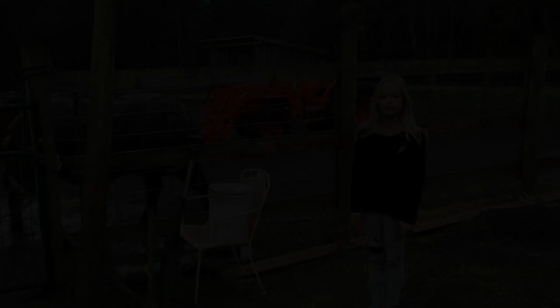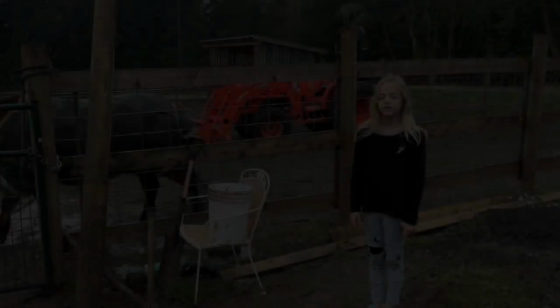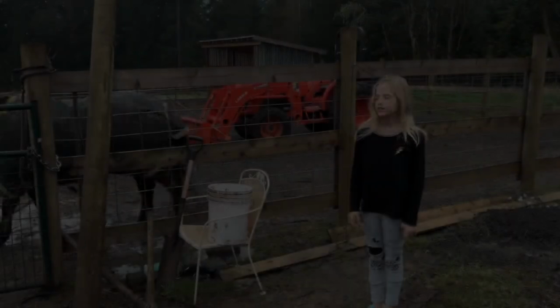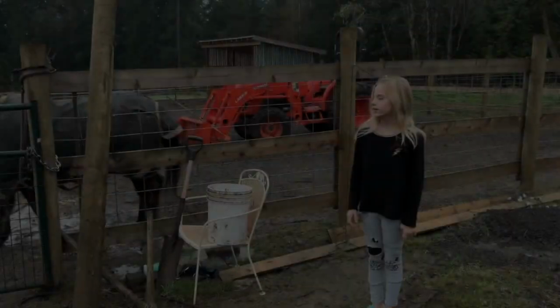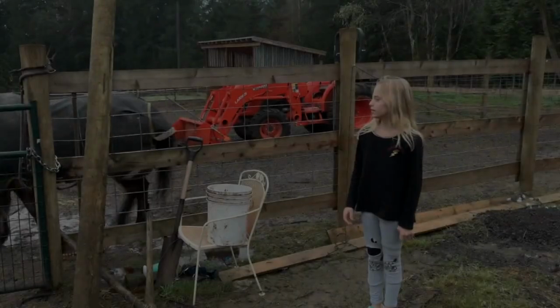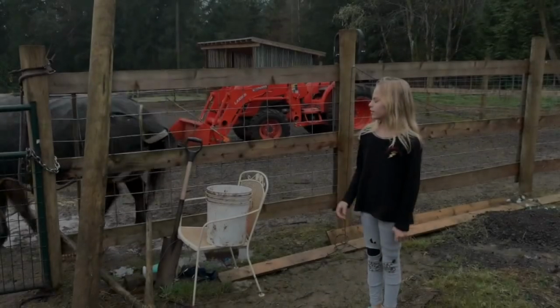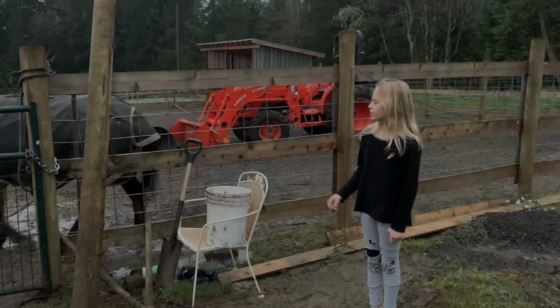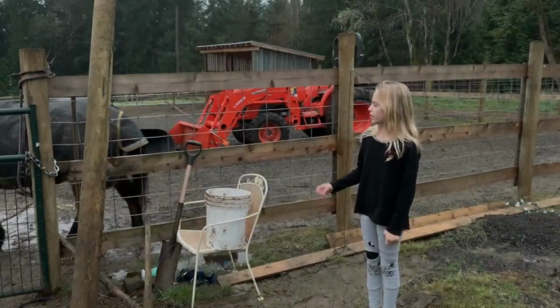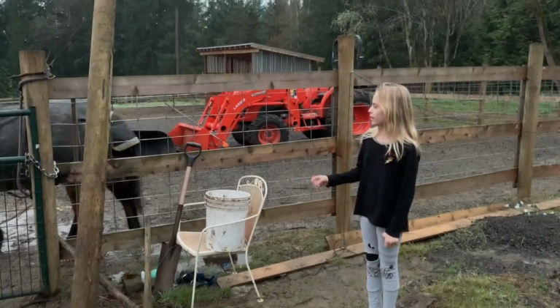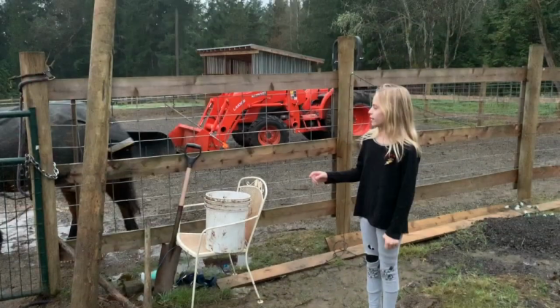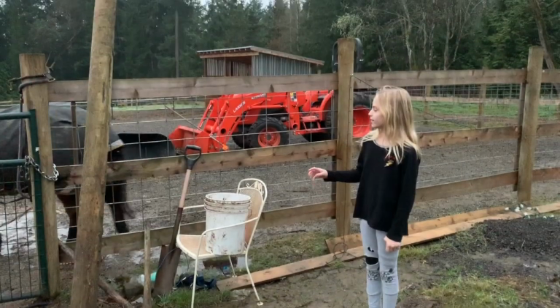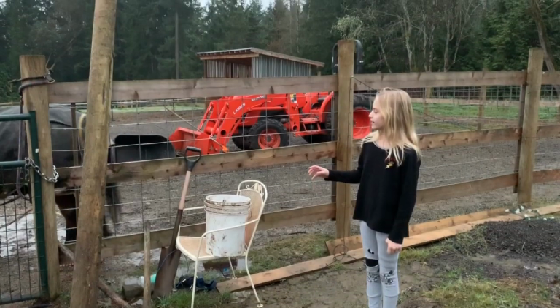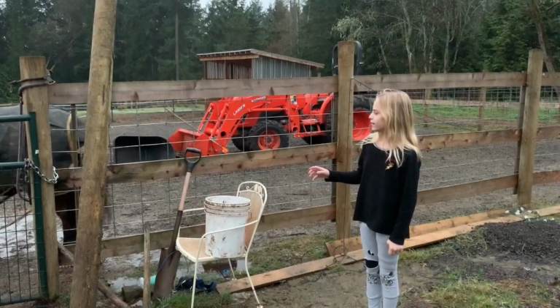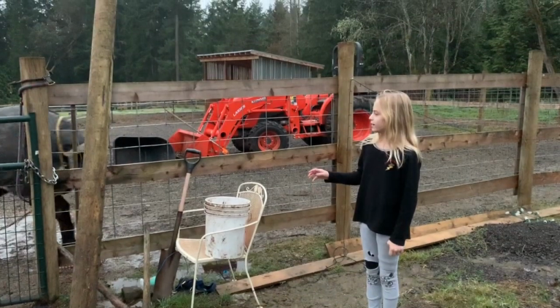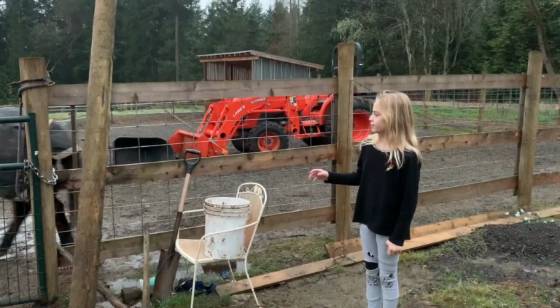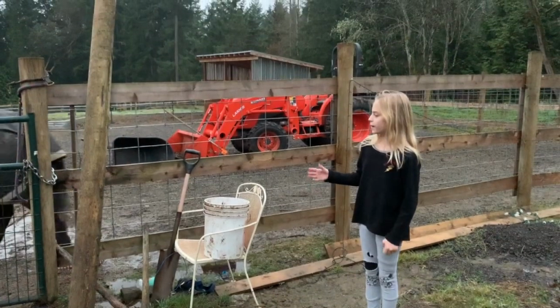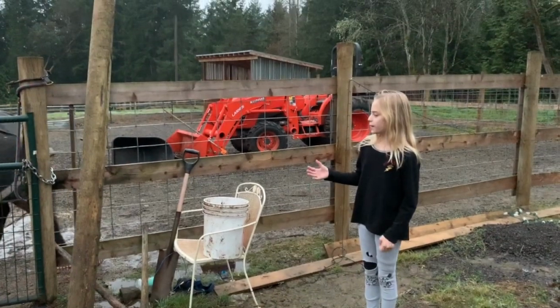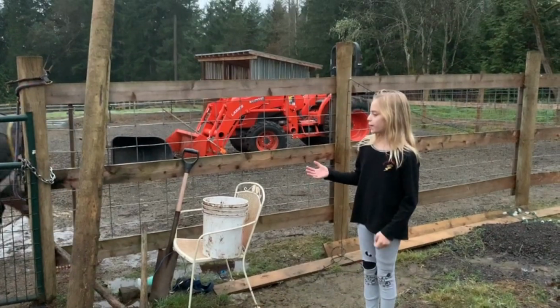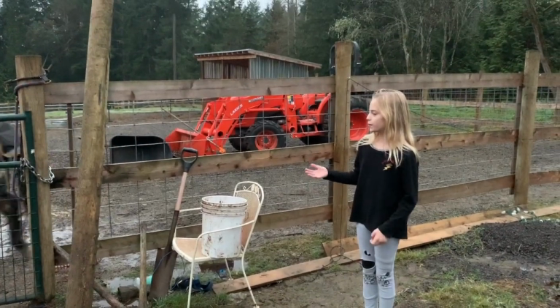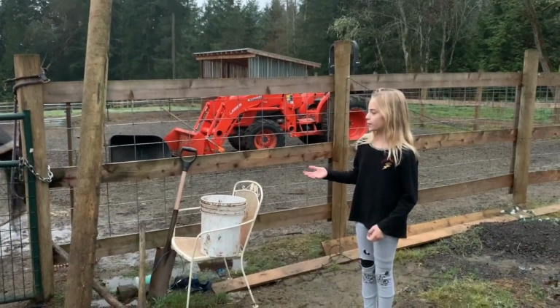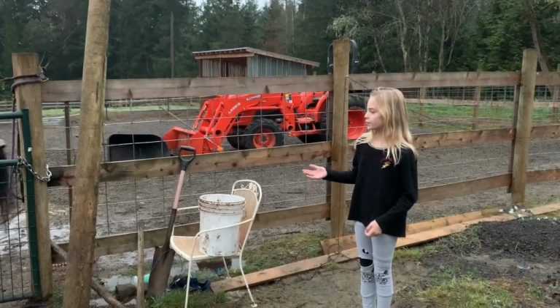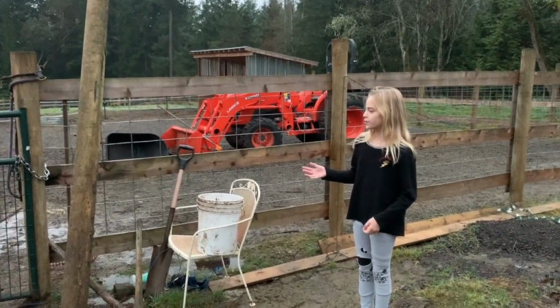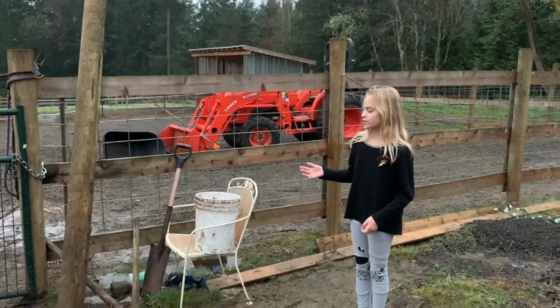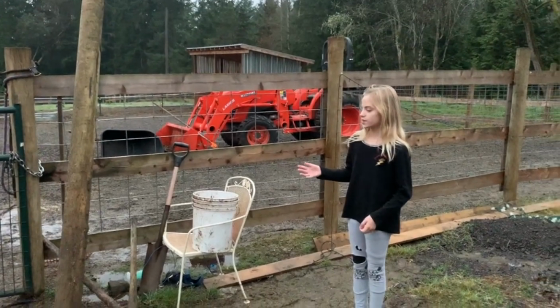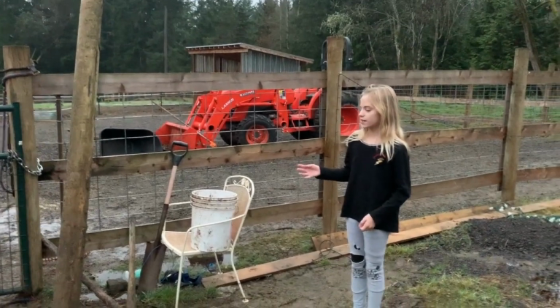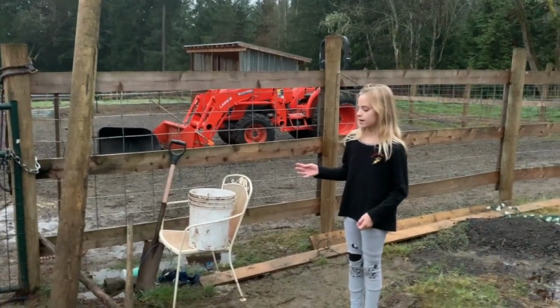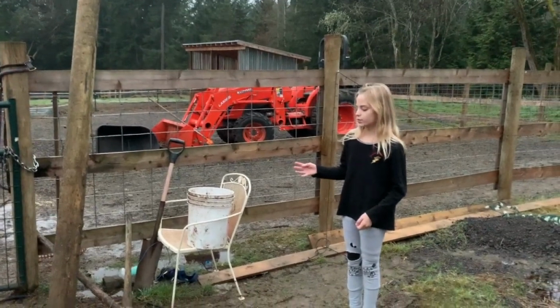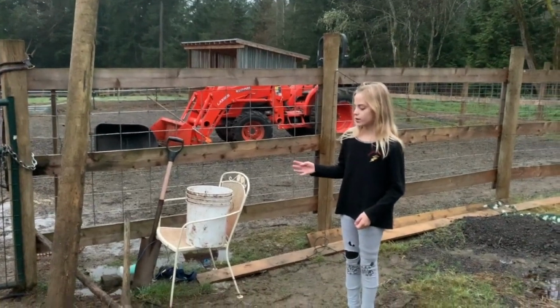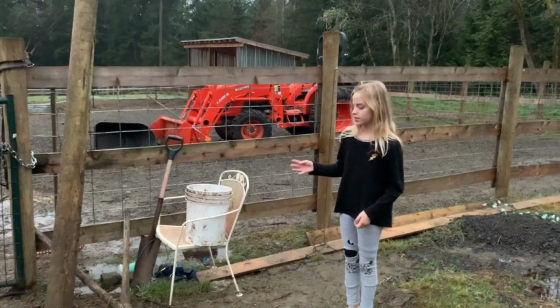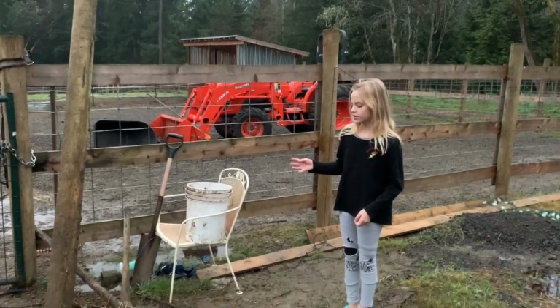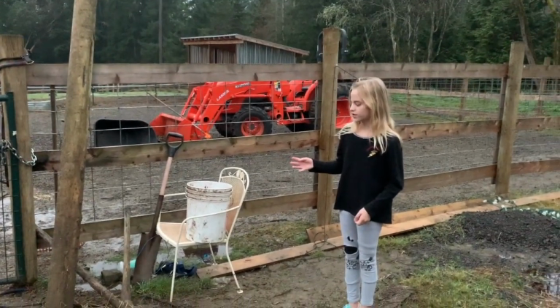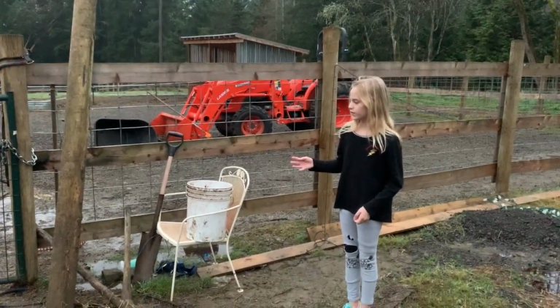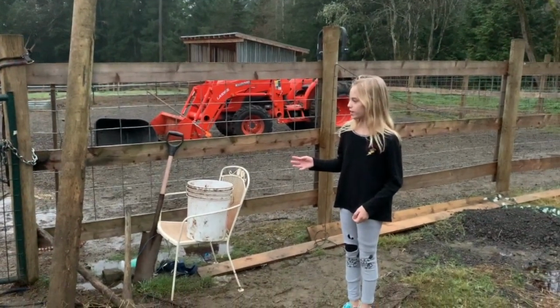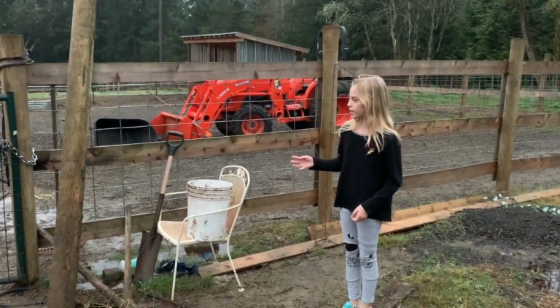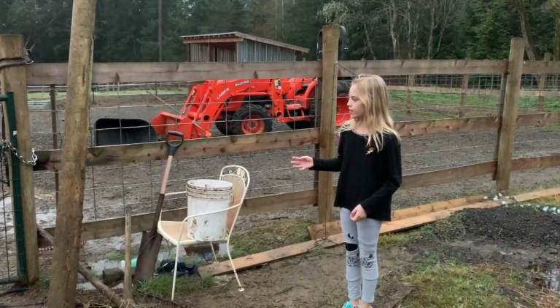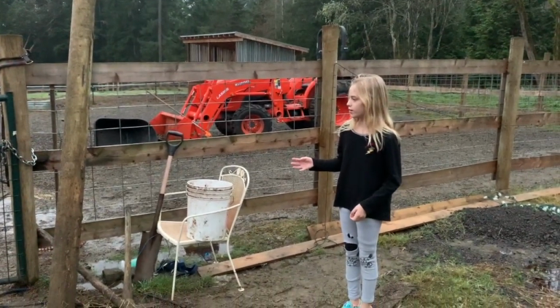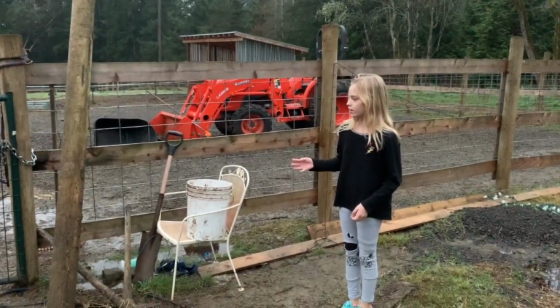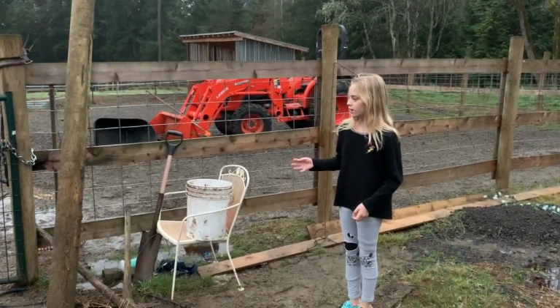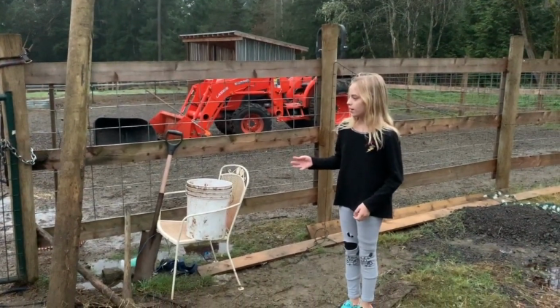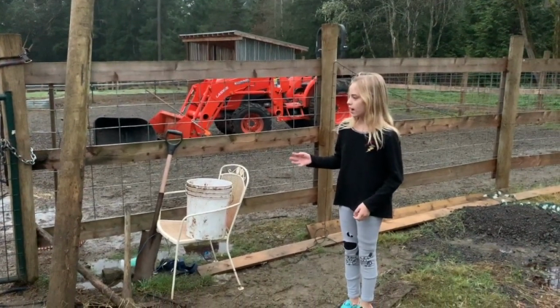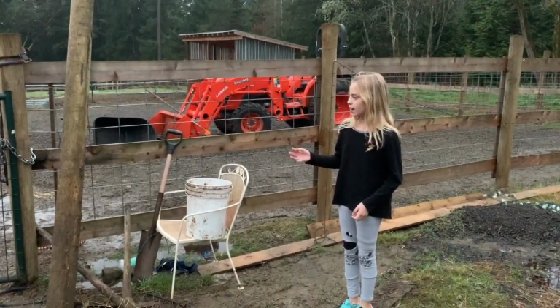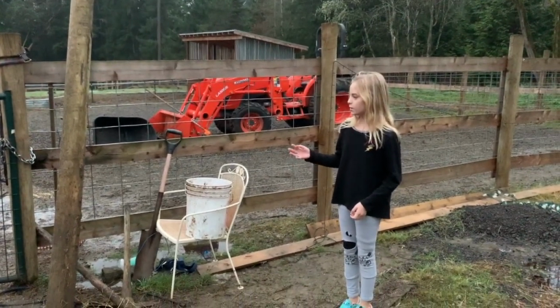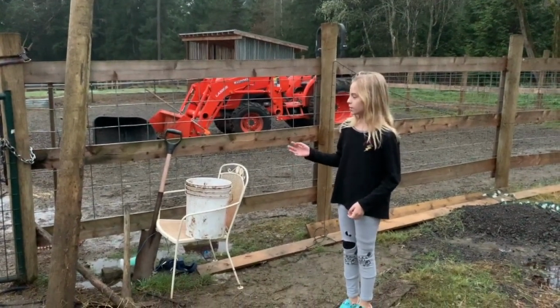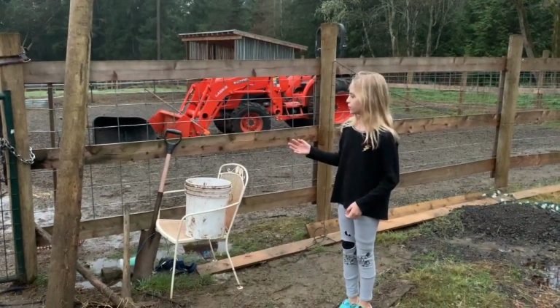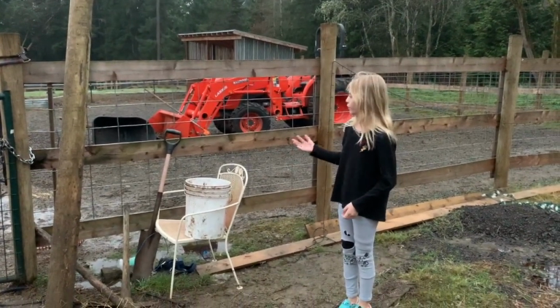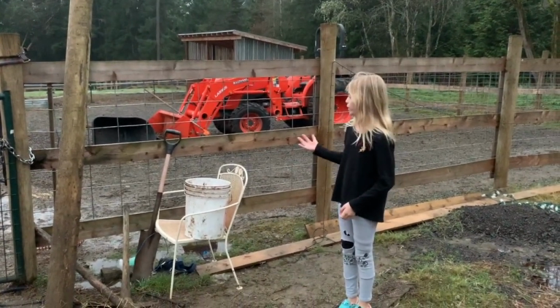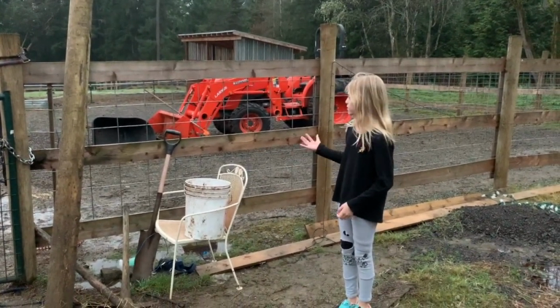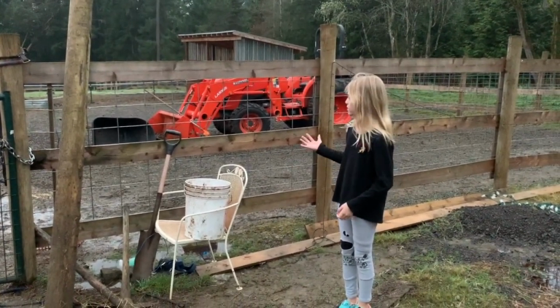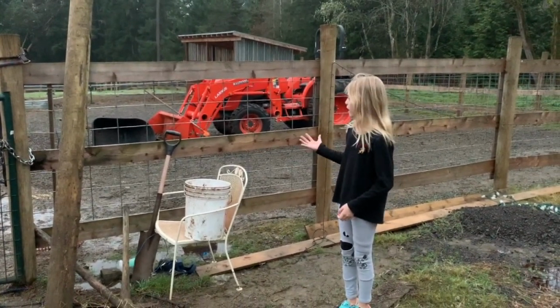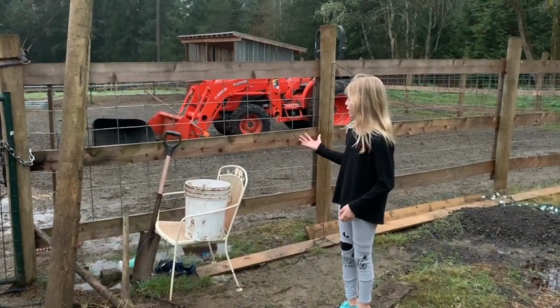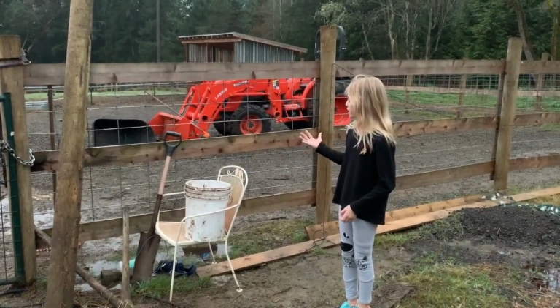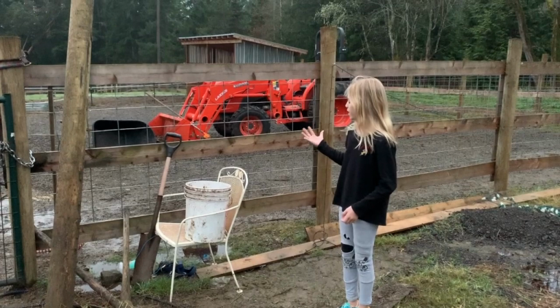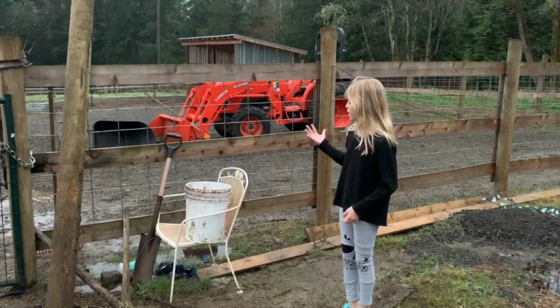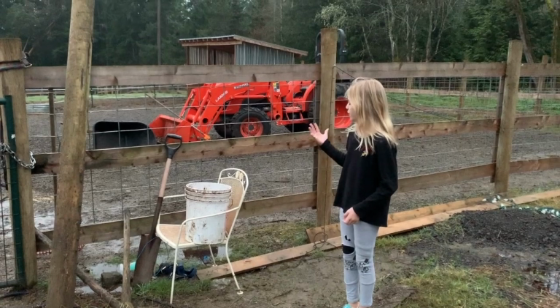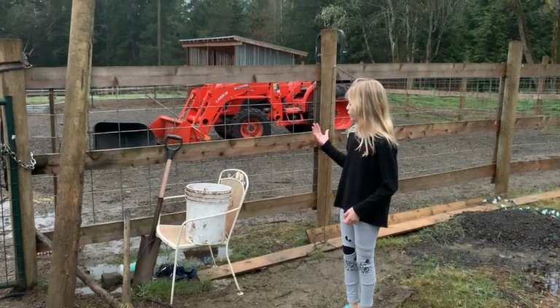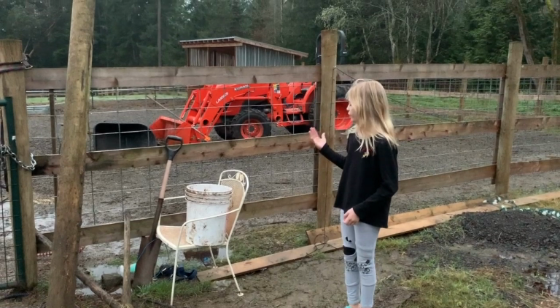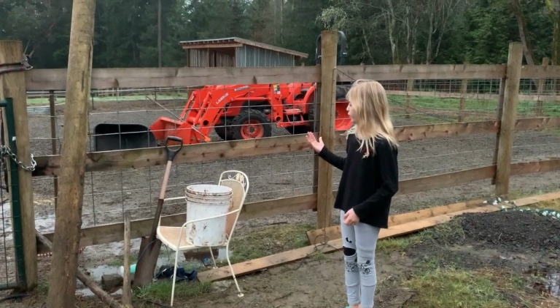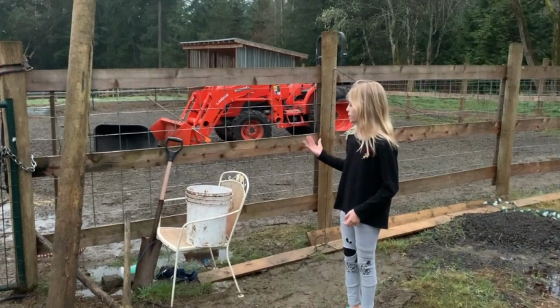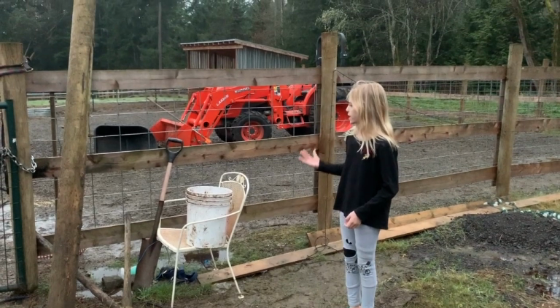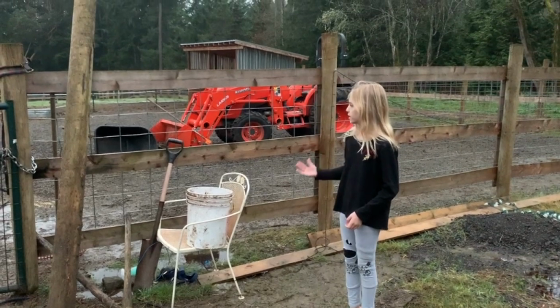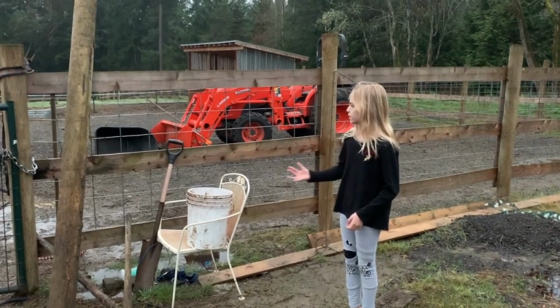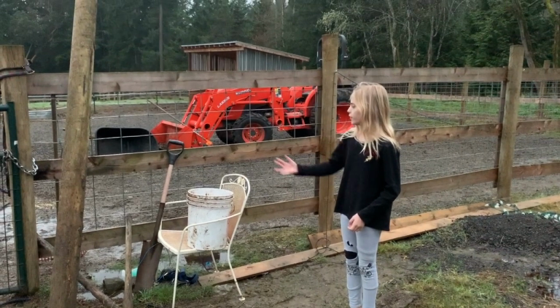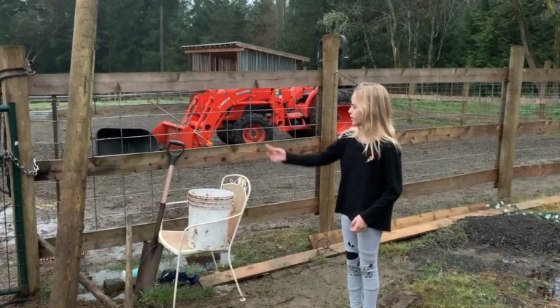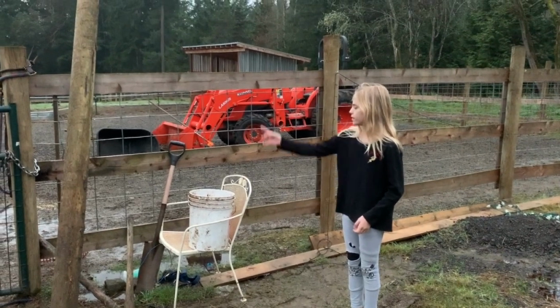Hello, people who took the time to watch this video. I am on the fence line of the farm that I live on.